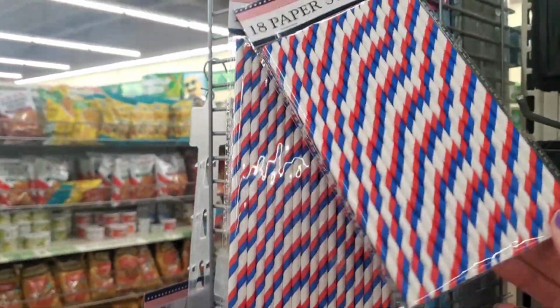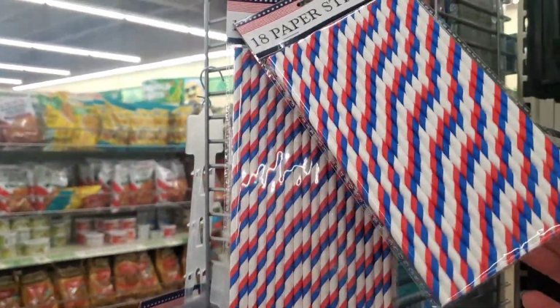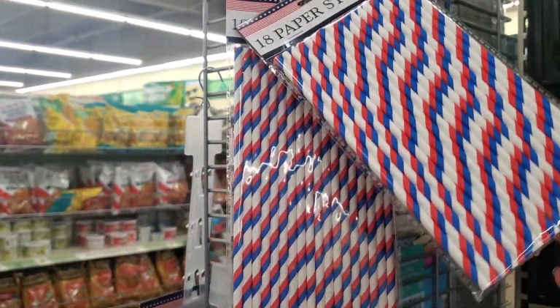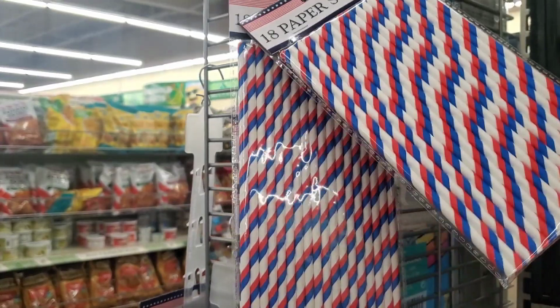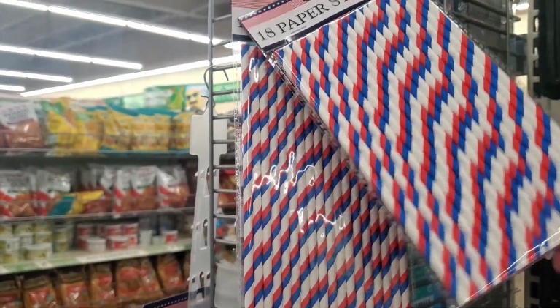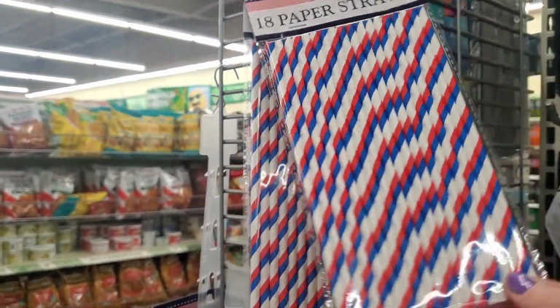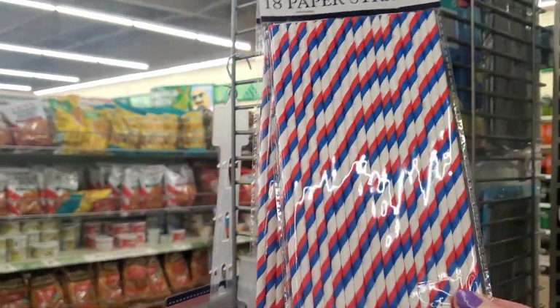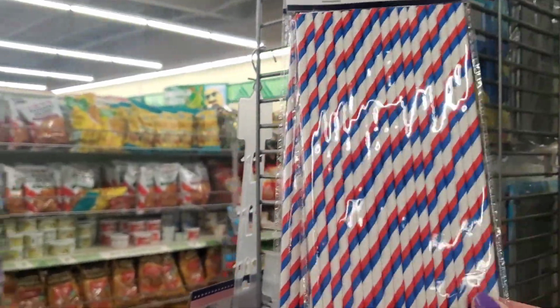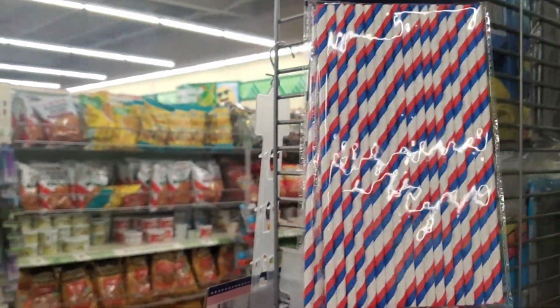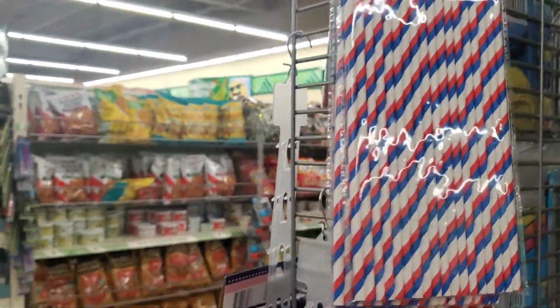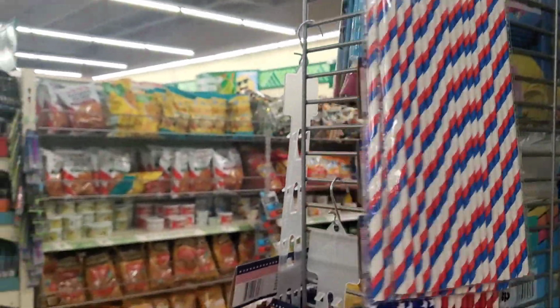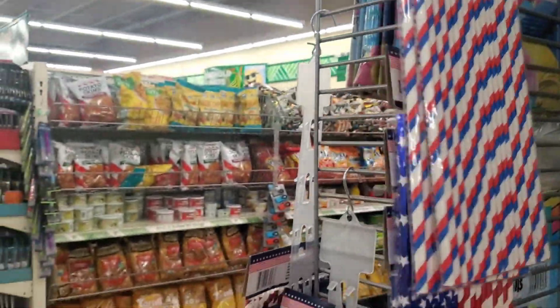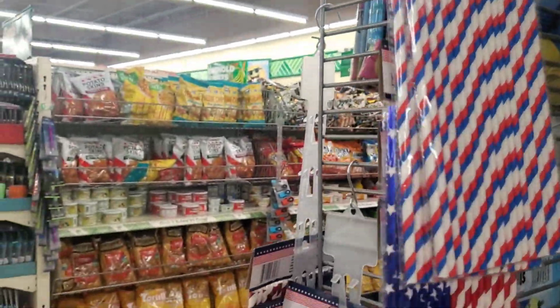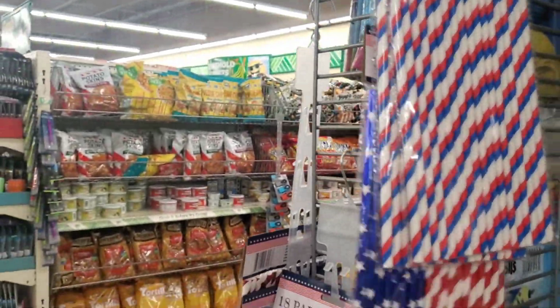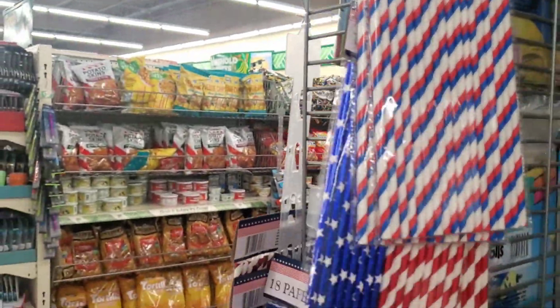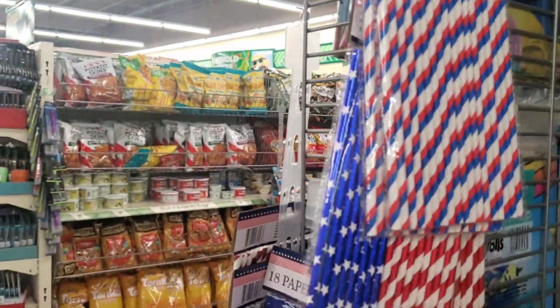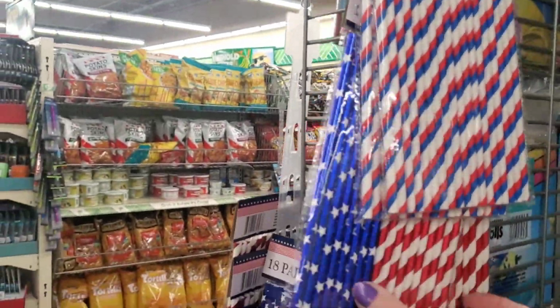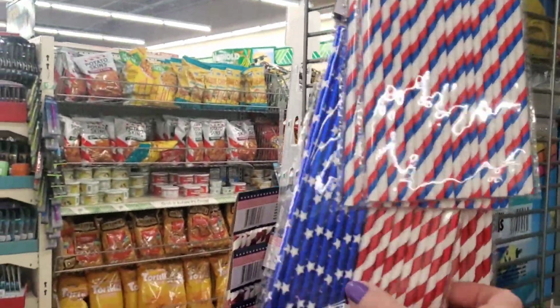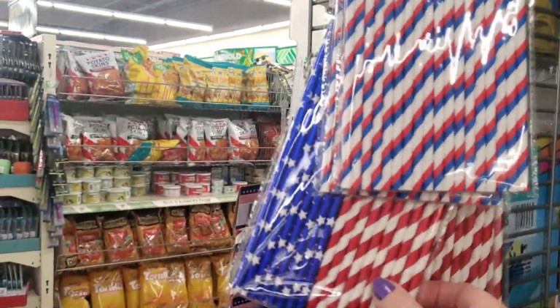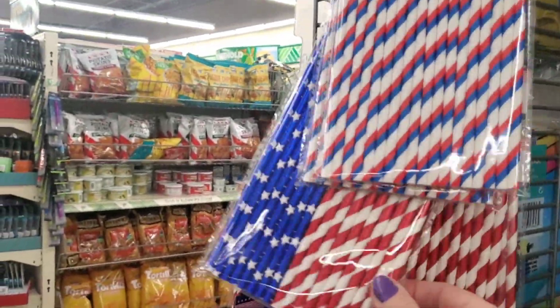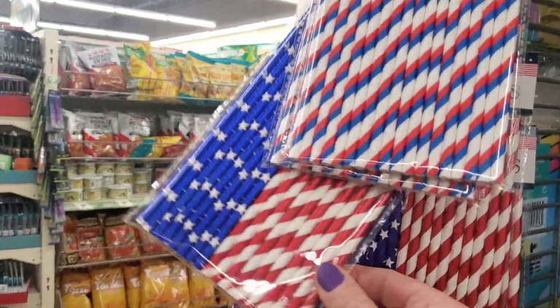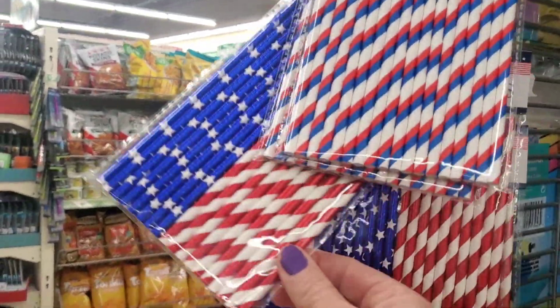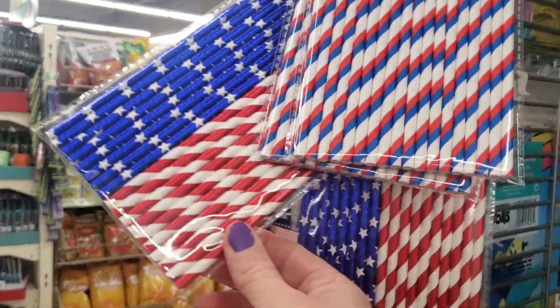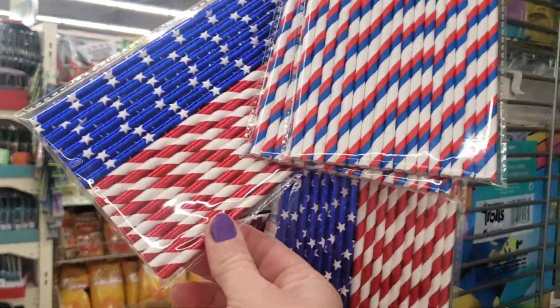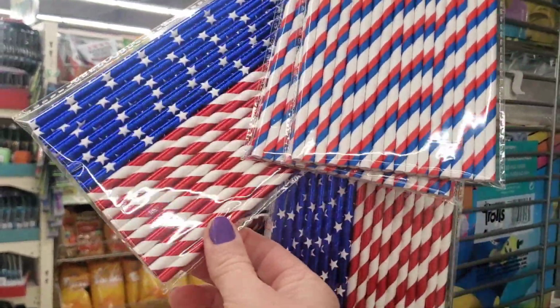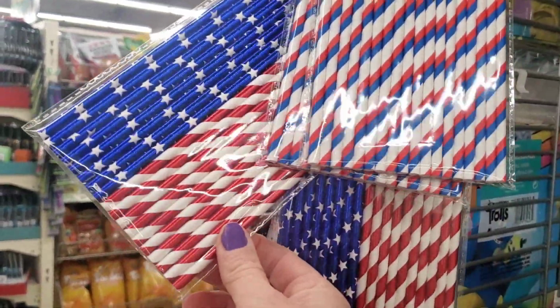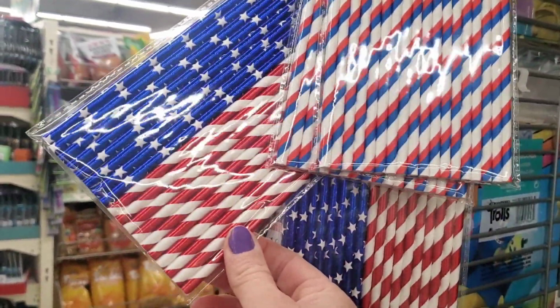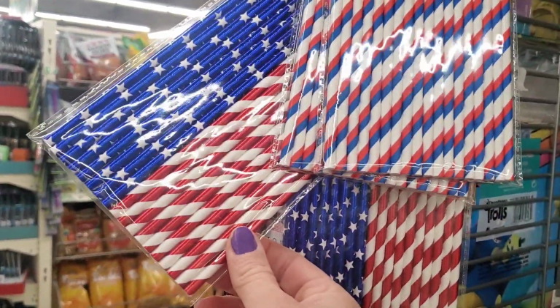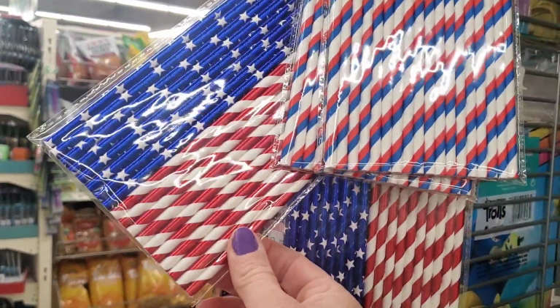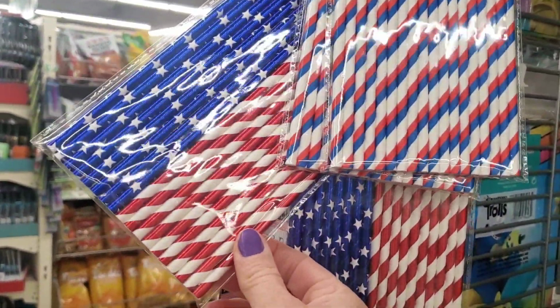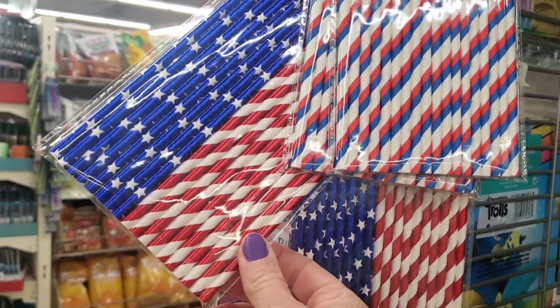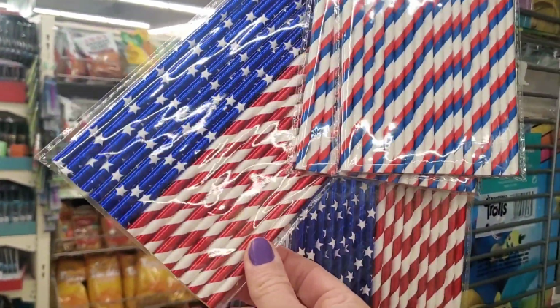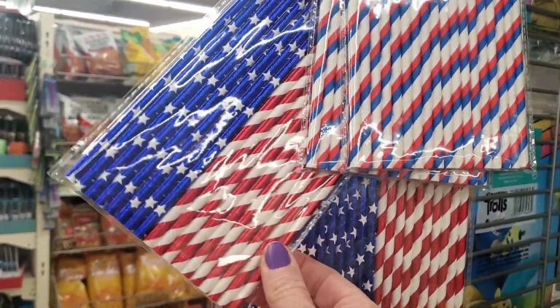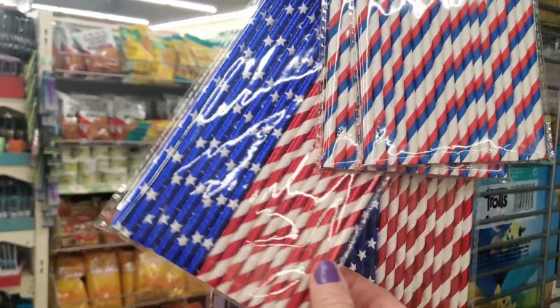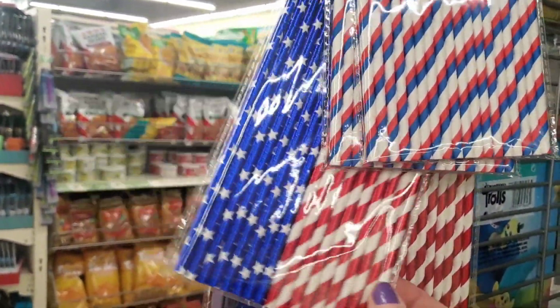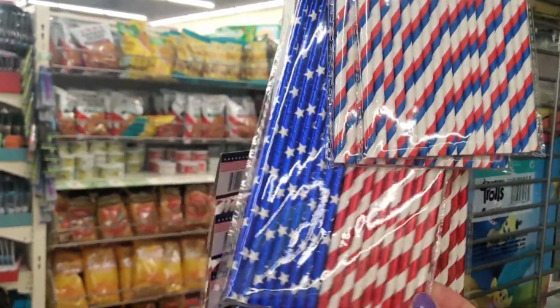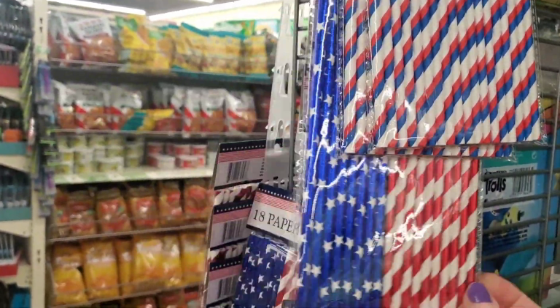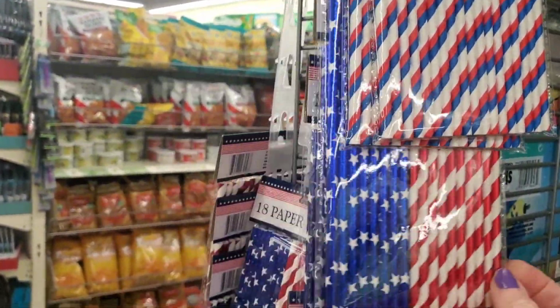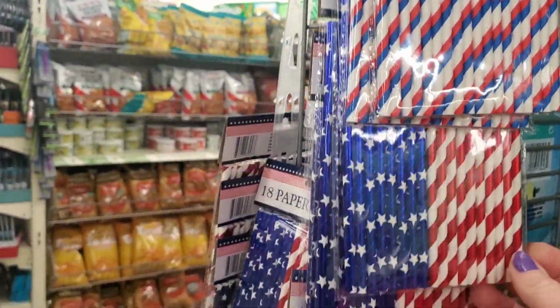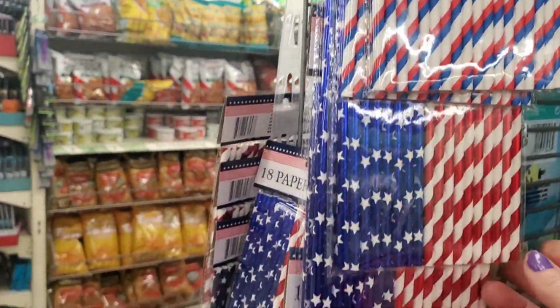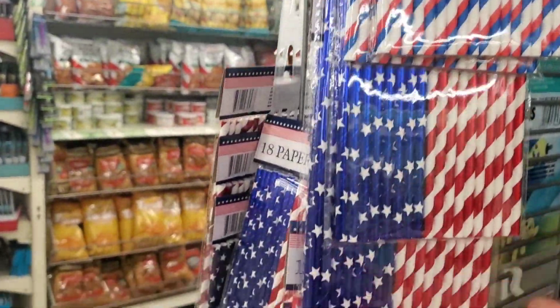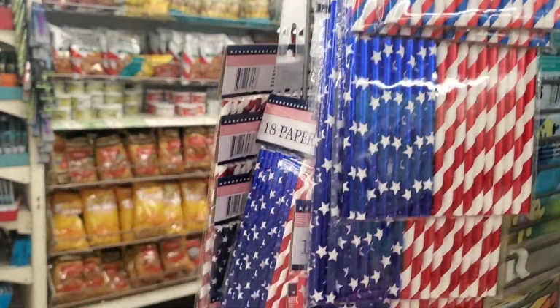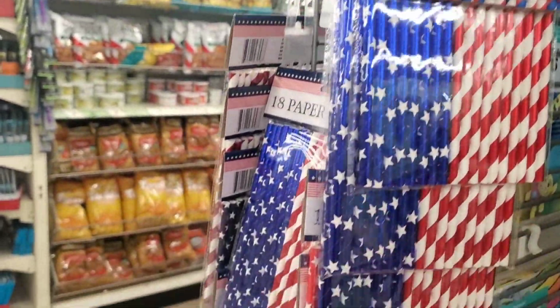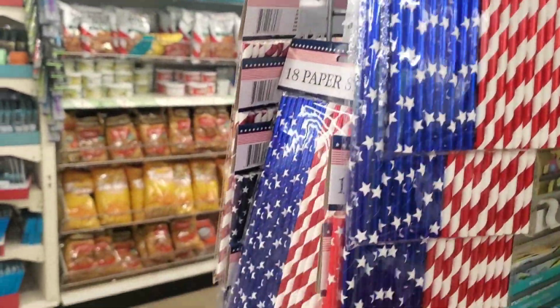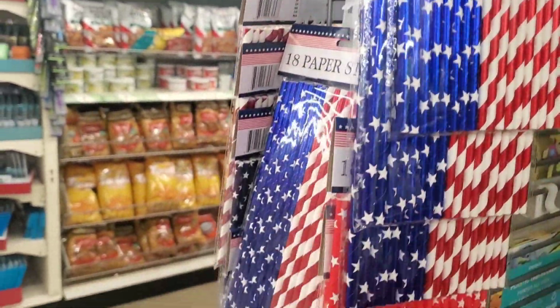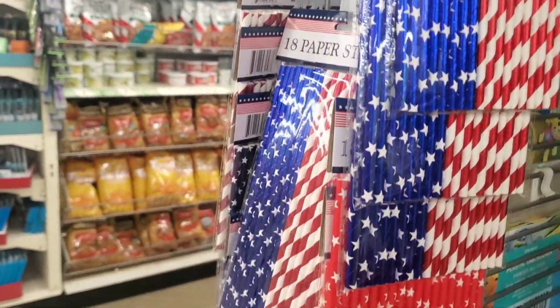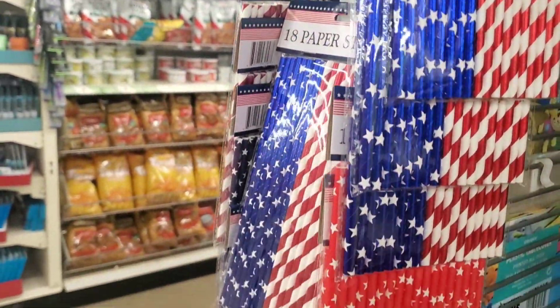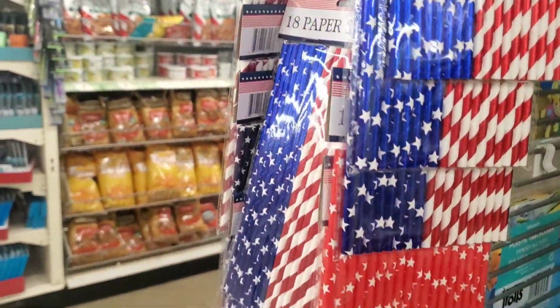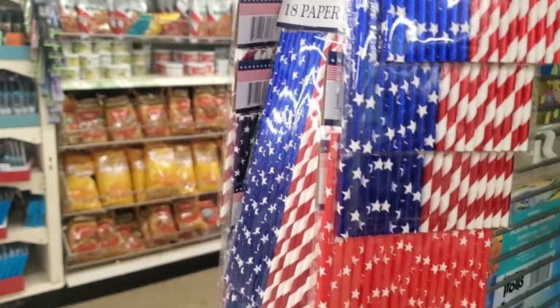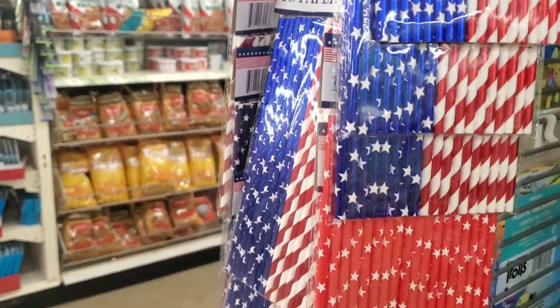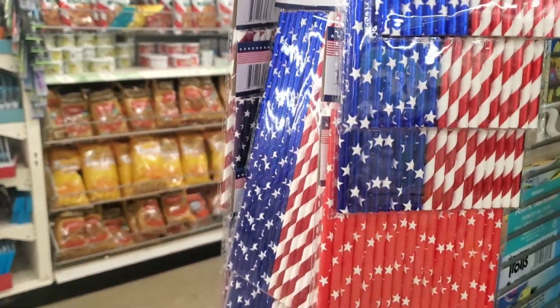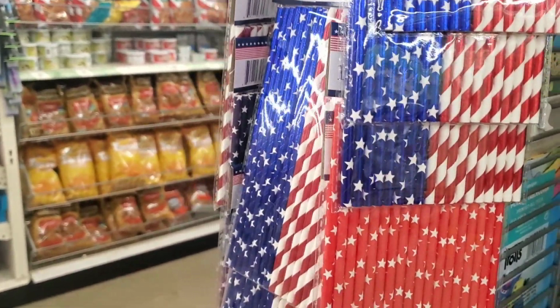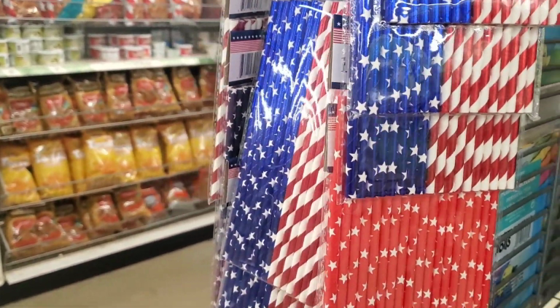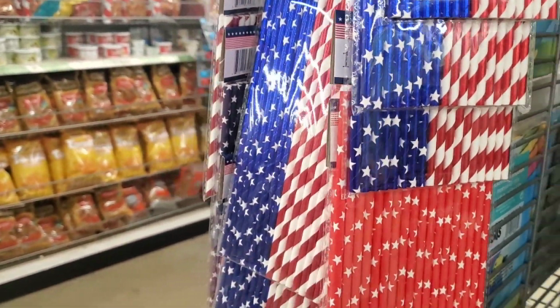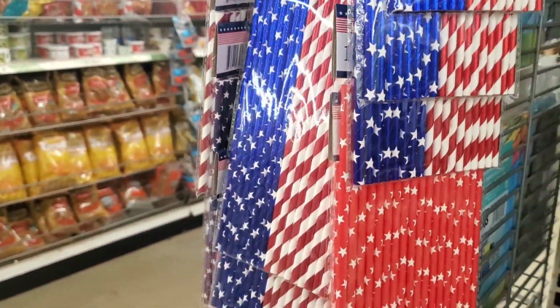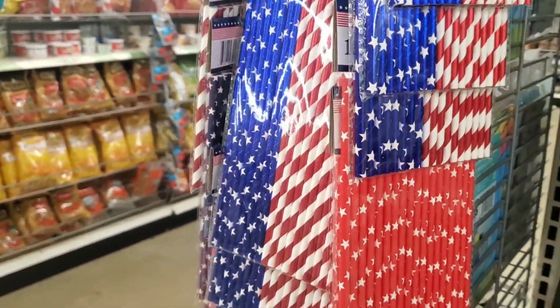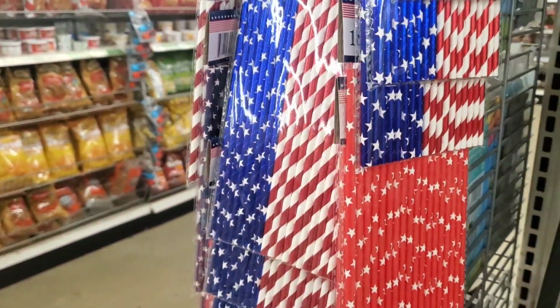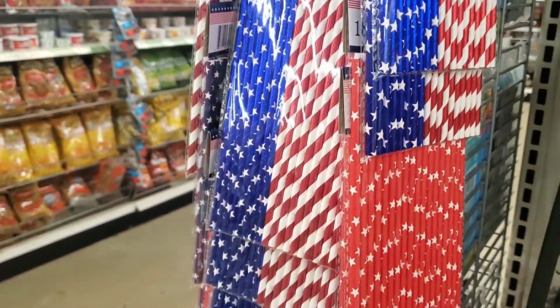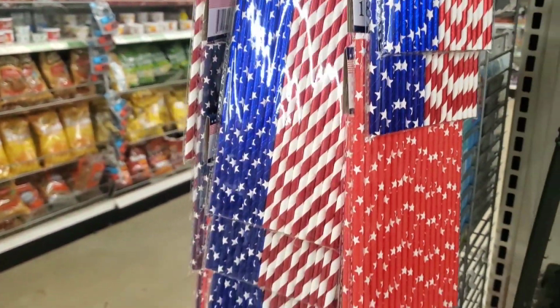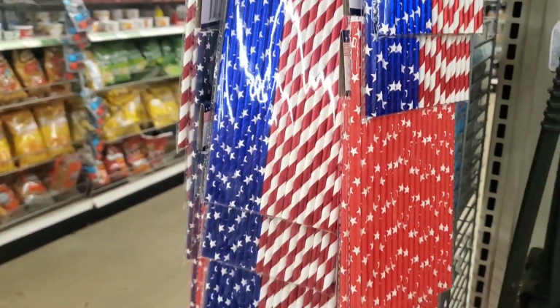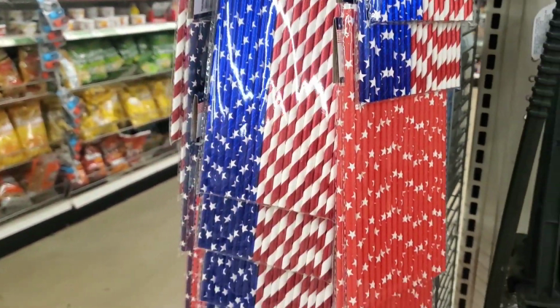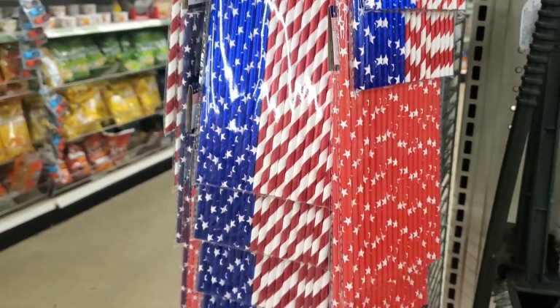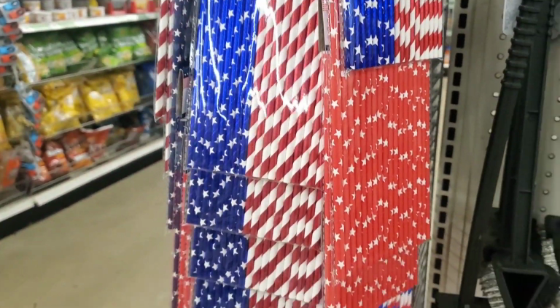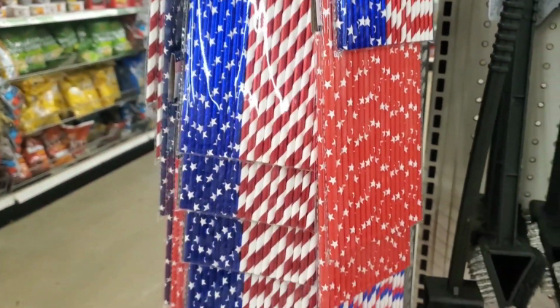And the straws — love the straws. They had about three or four different designs of red, white, and blue. You can pick up the stars.